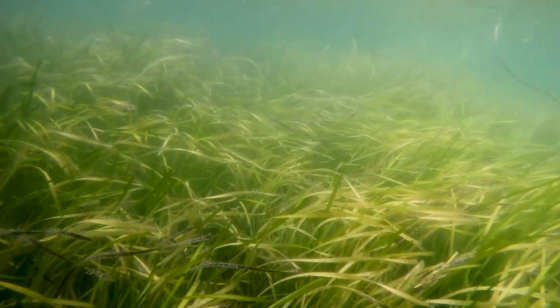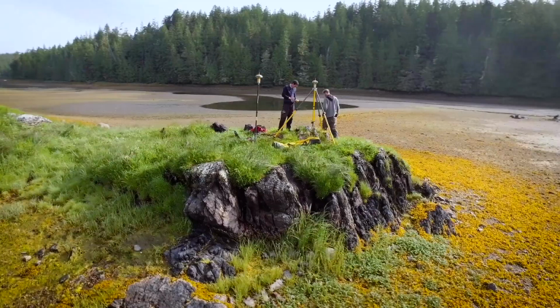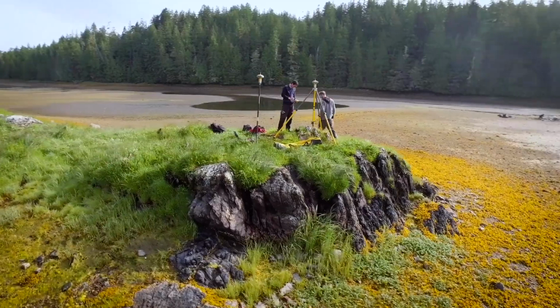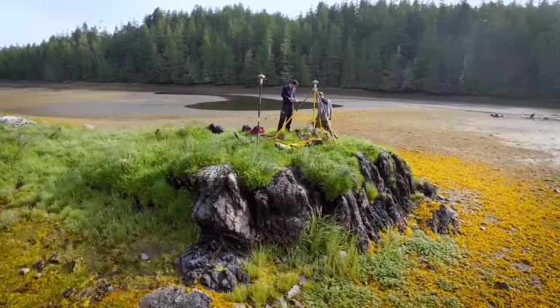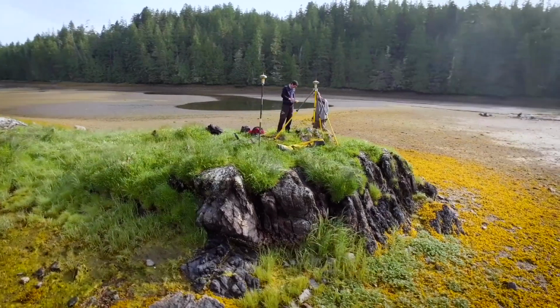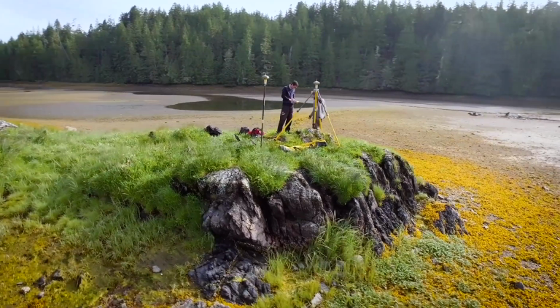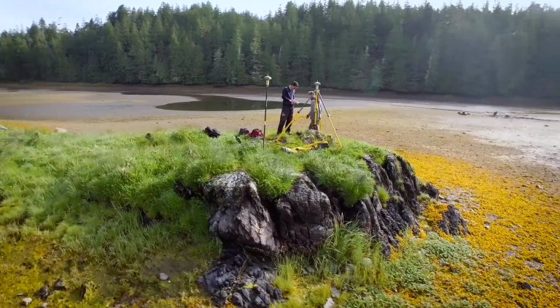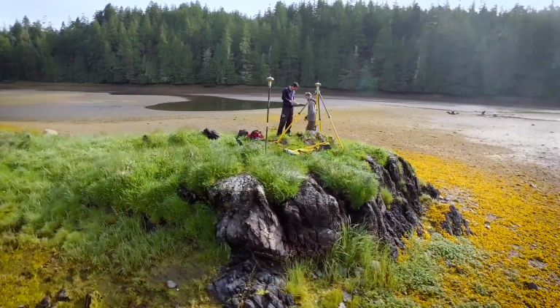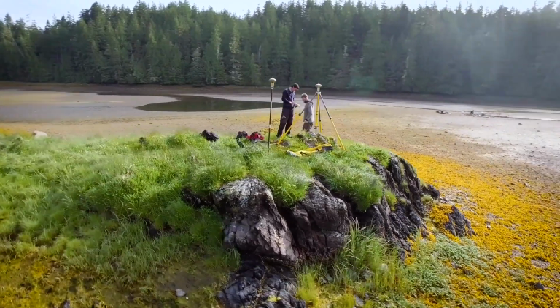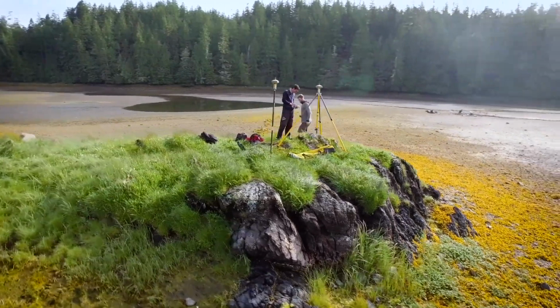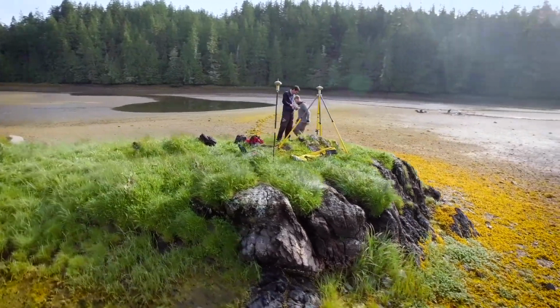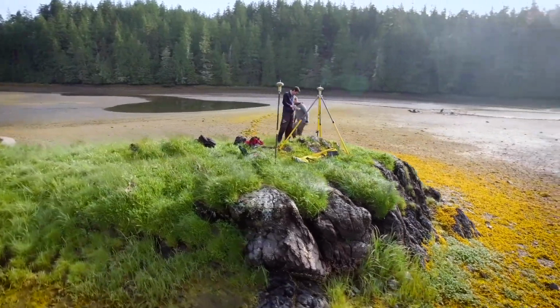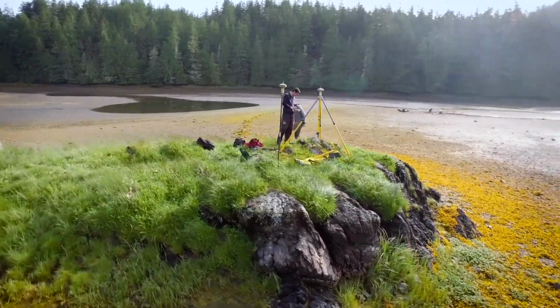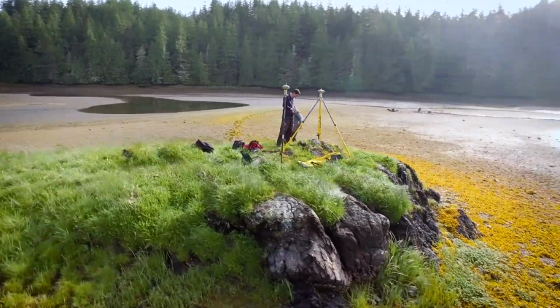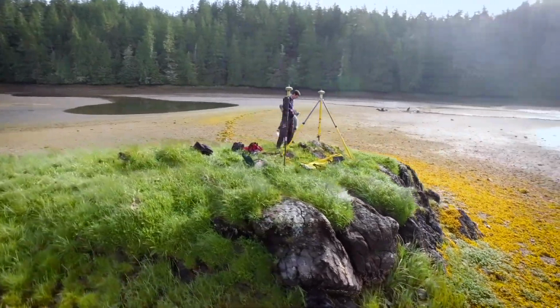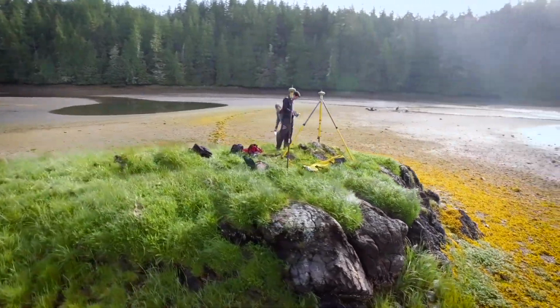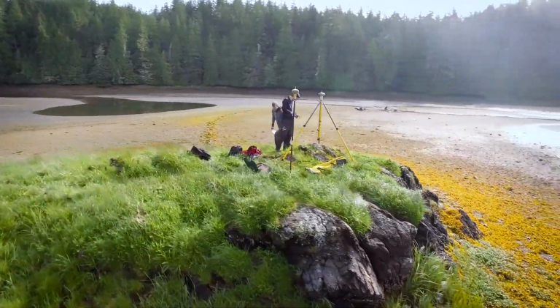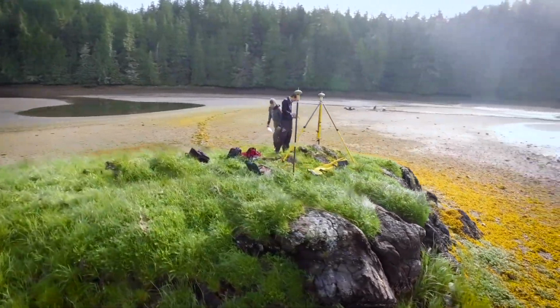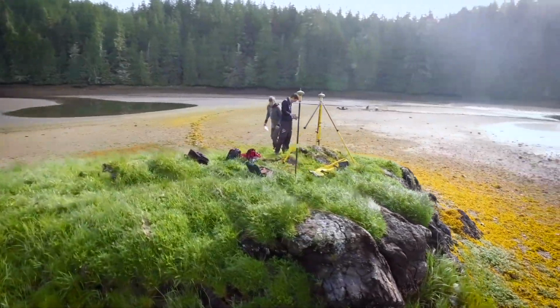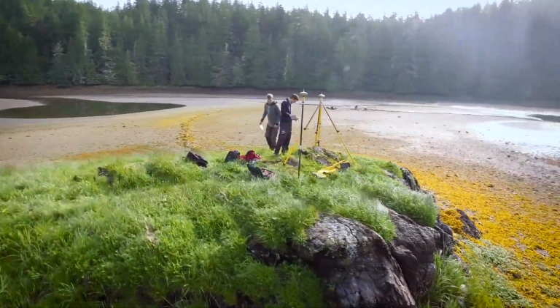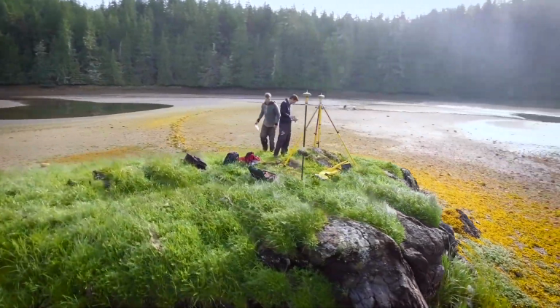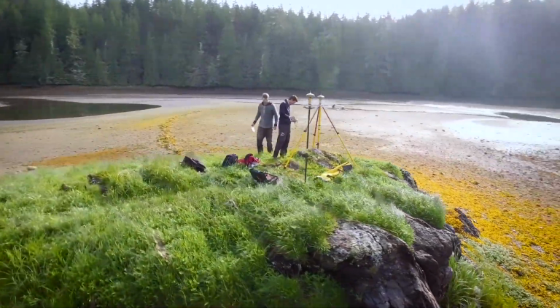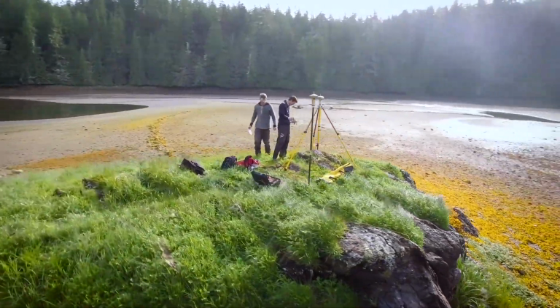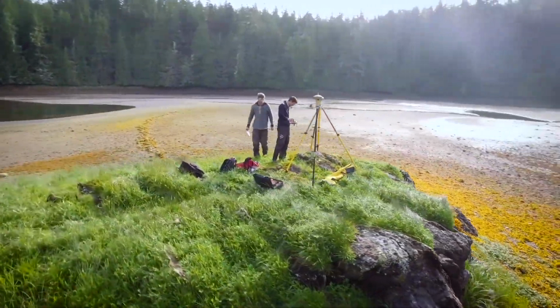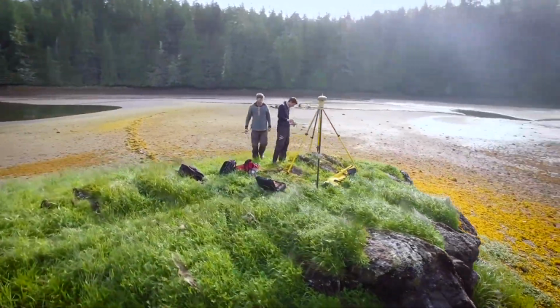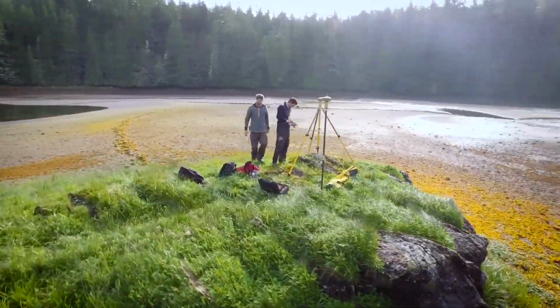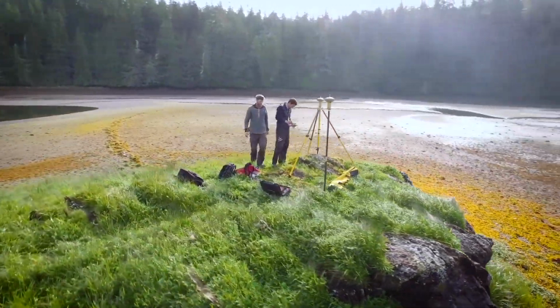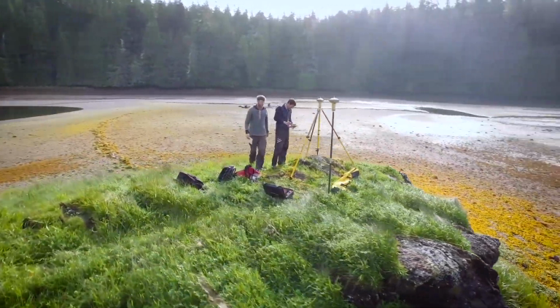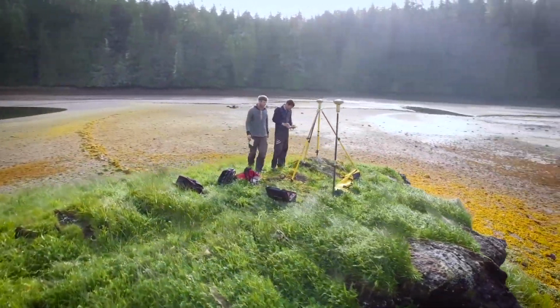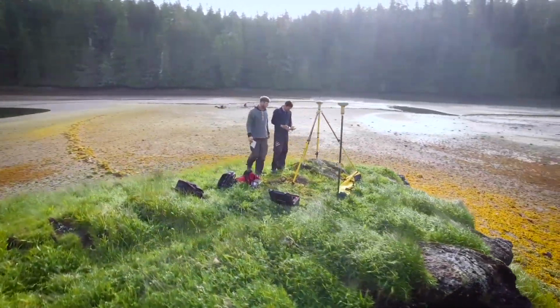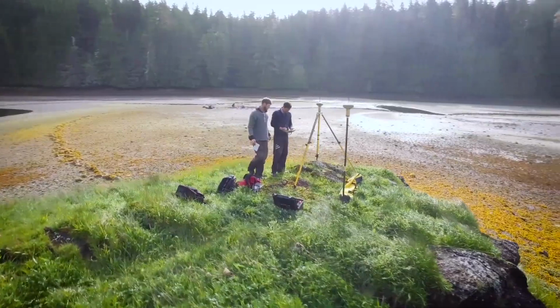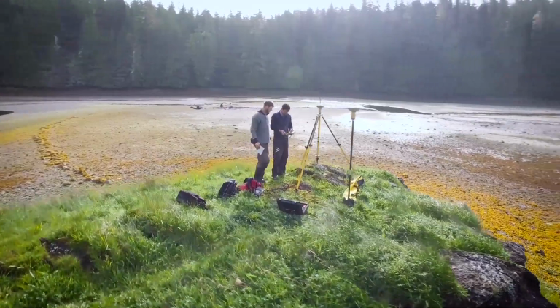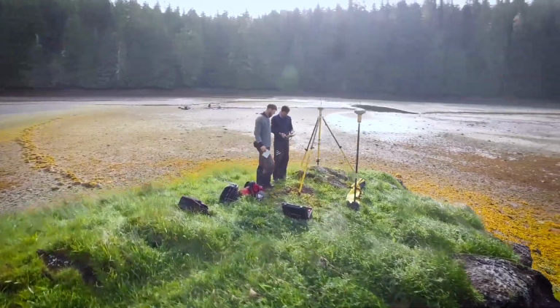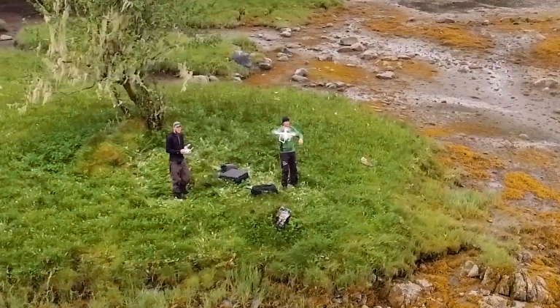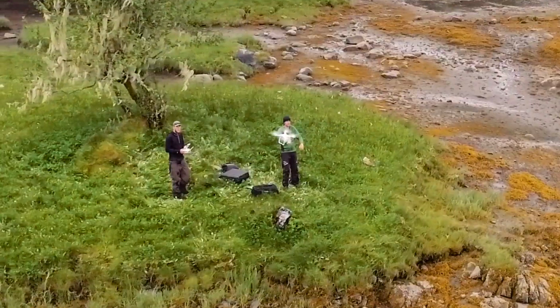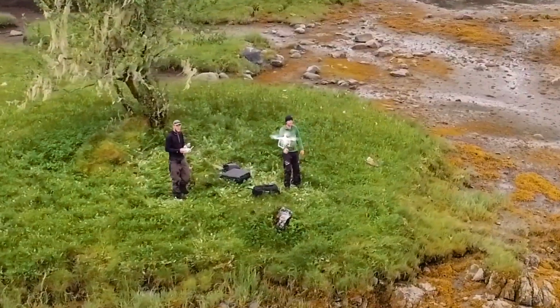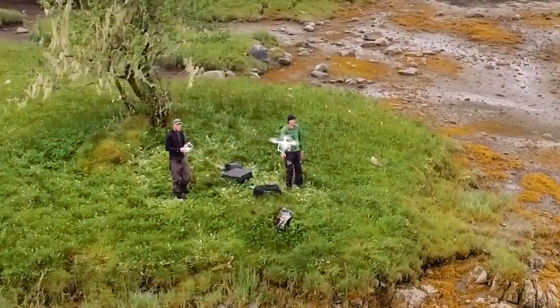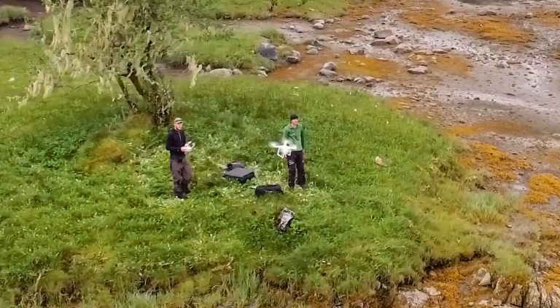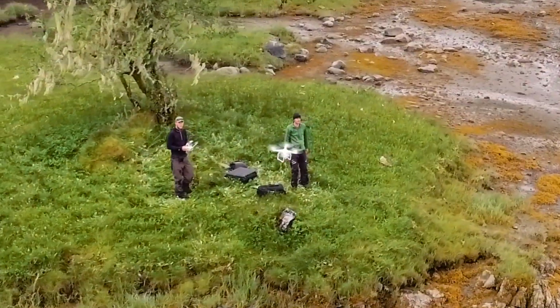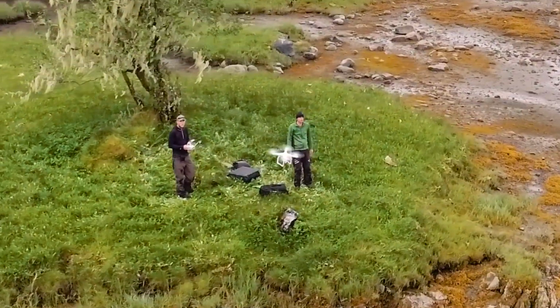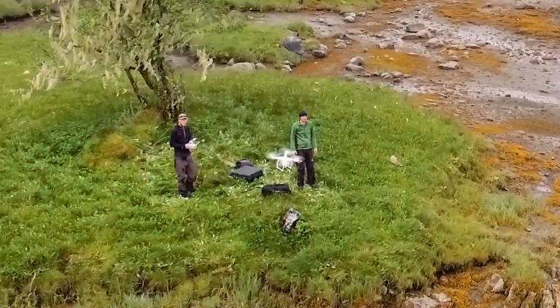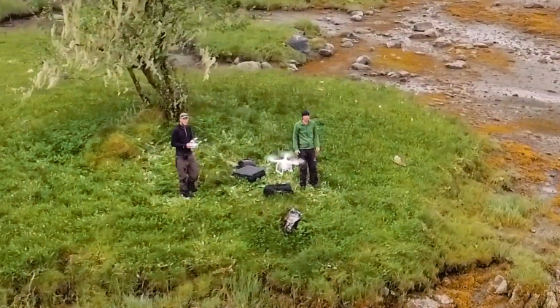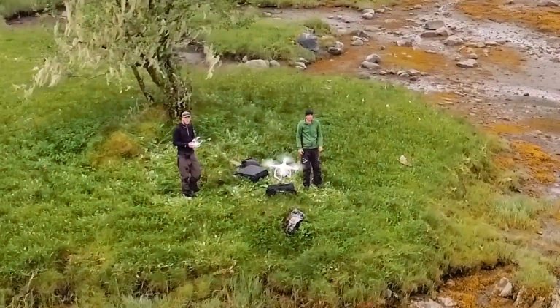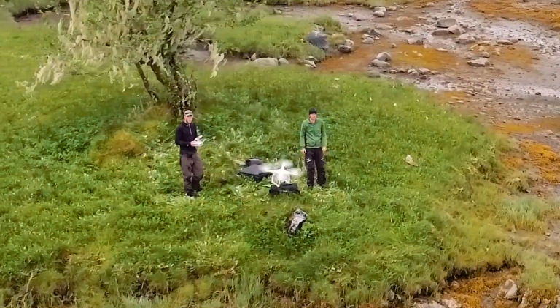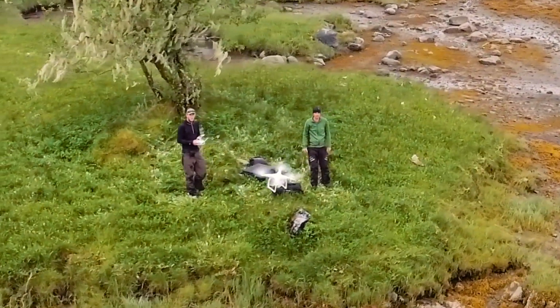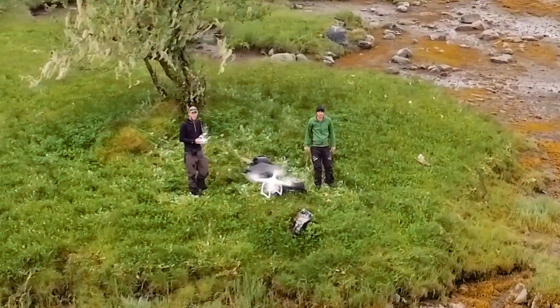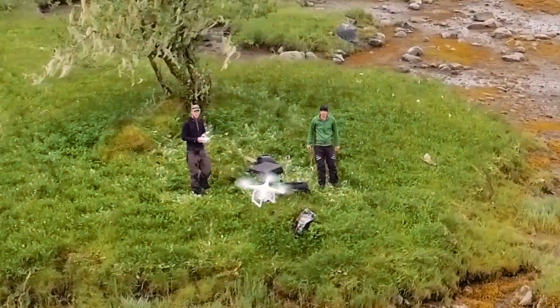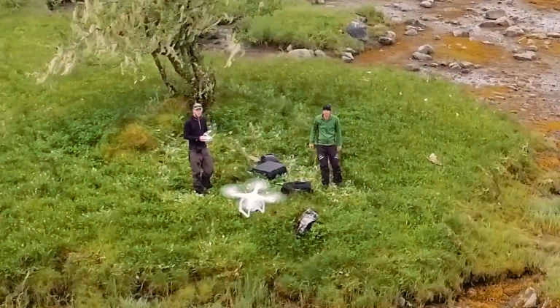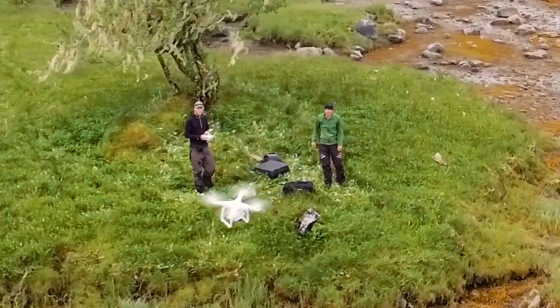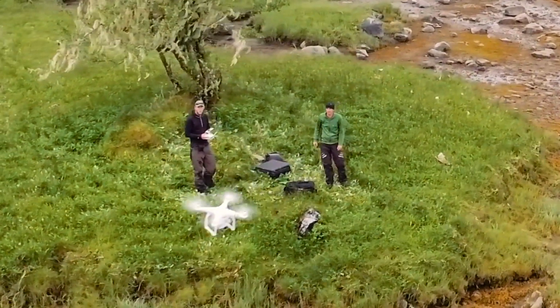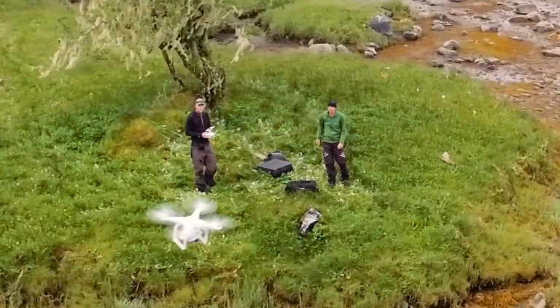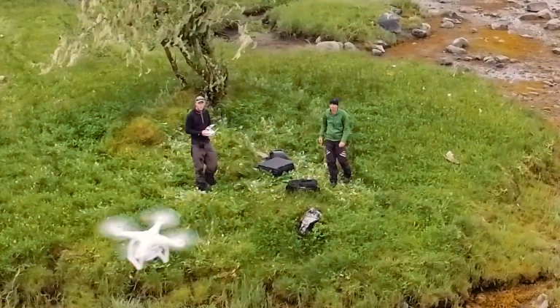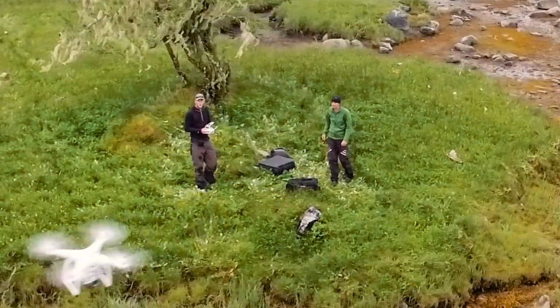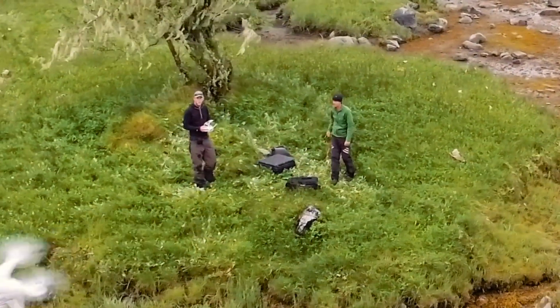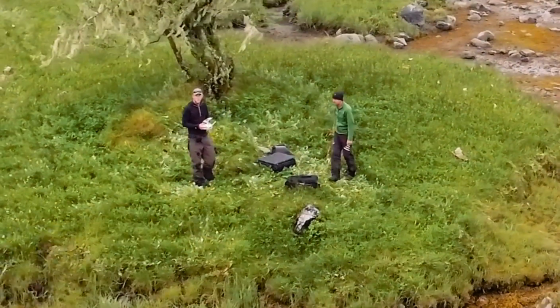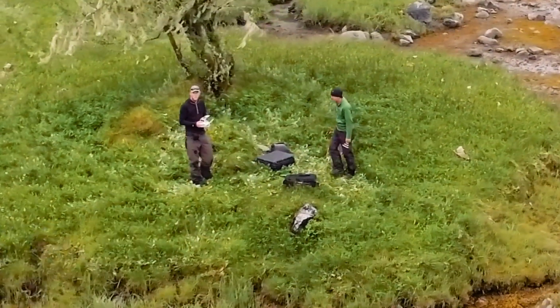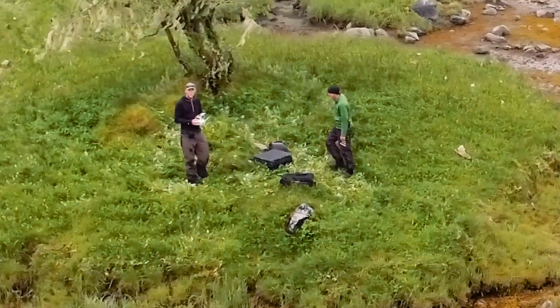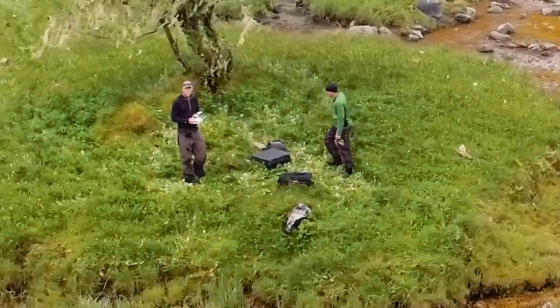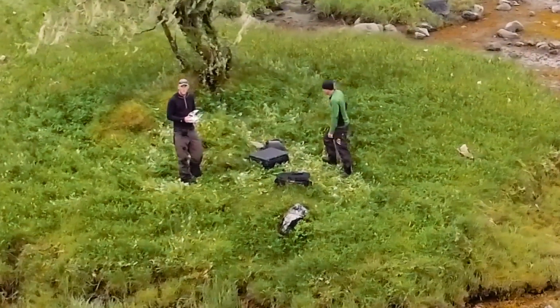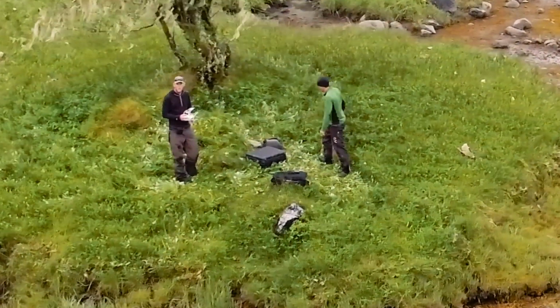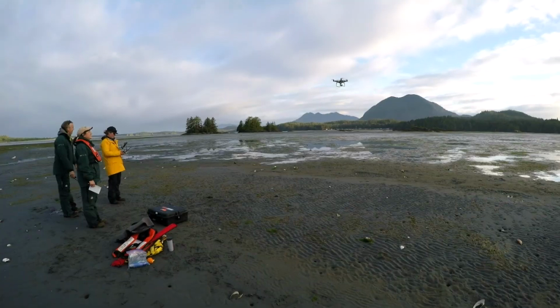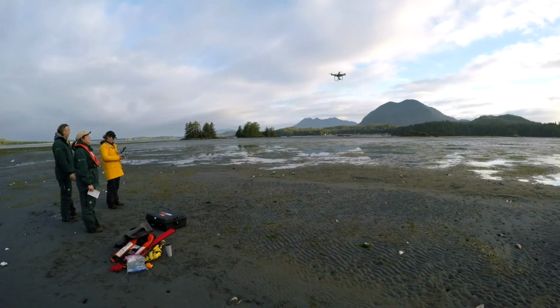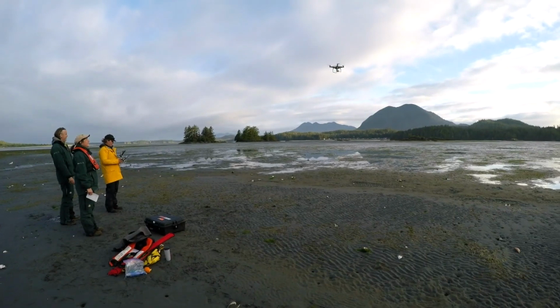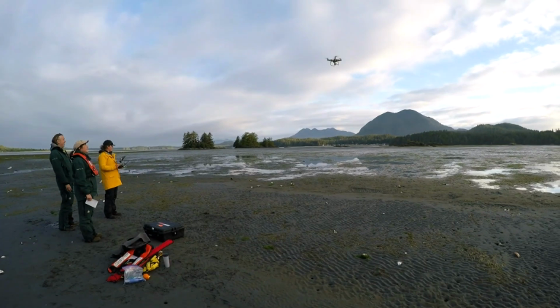Luckily, Jen and her team from Parks Canada are monitoring the meadows, and what's curious is they're doing it from the sky with a bird's eye view.